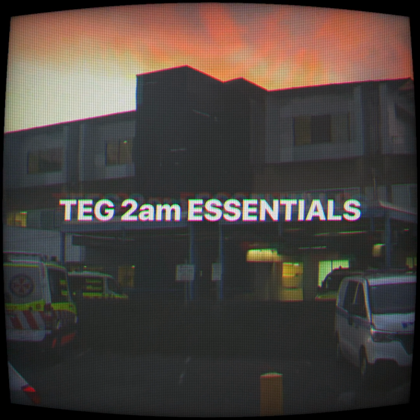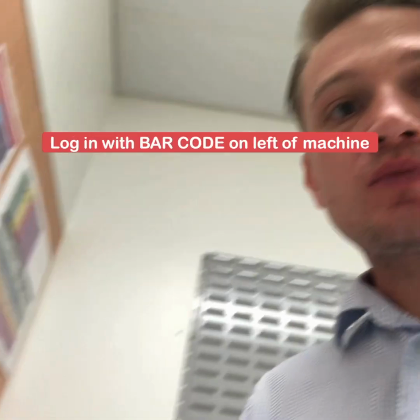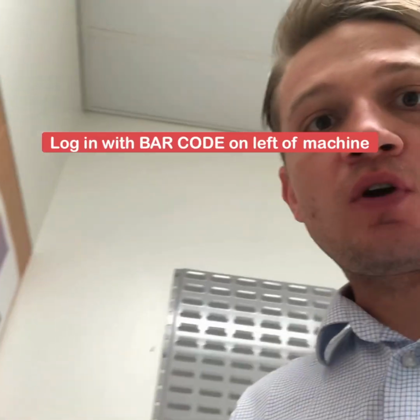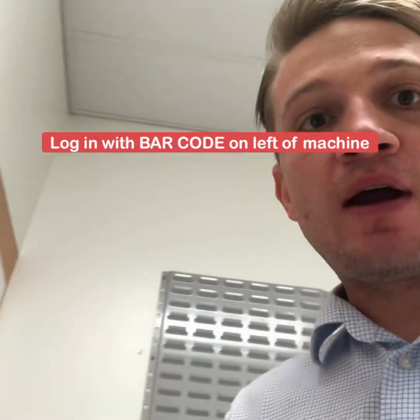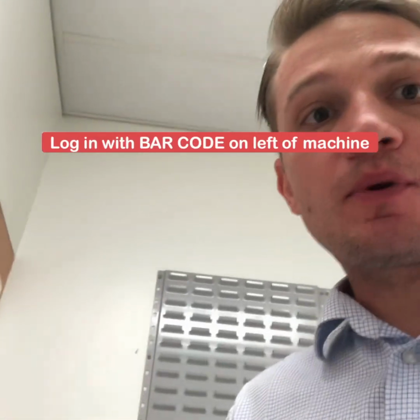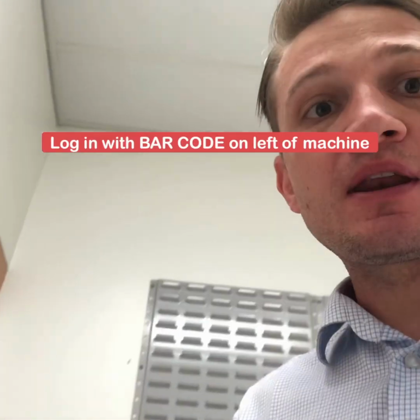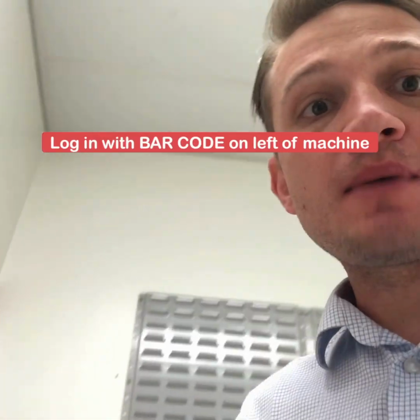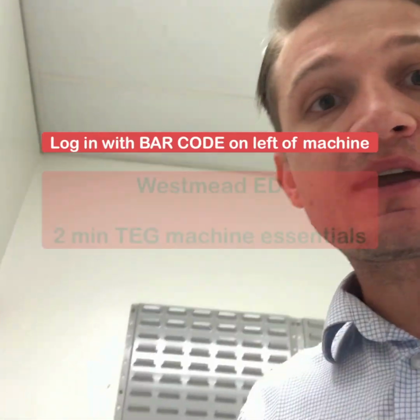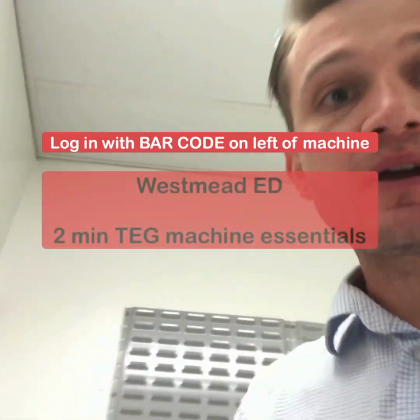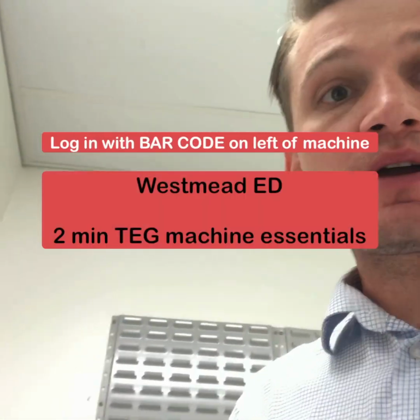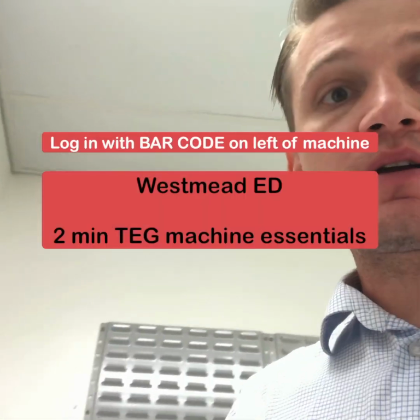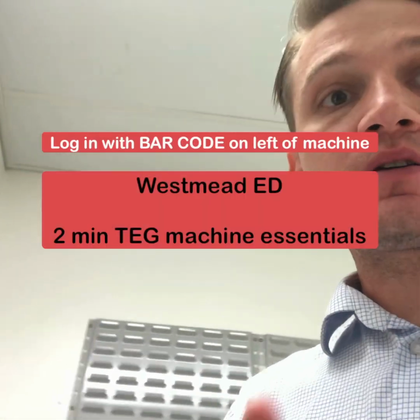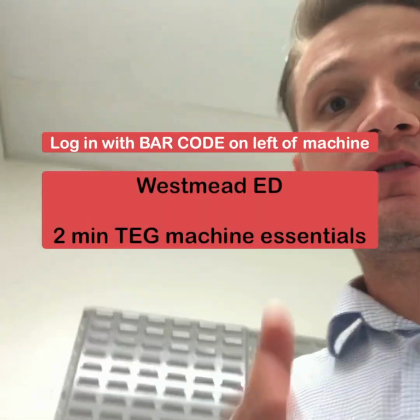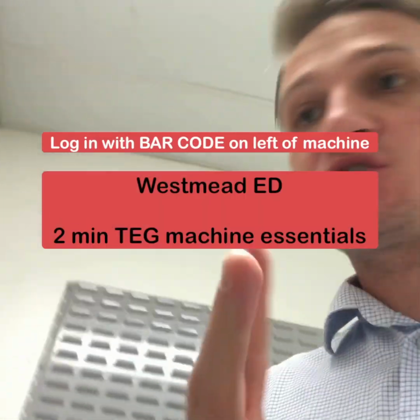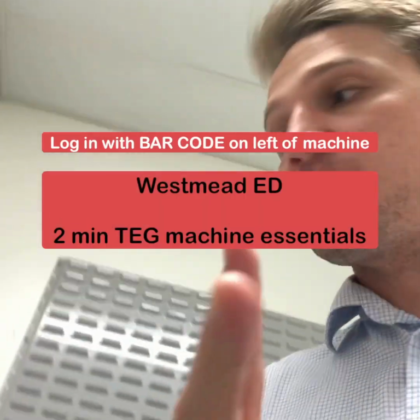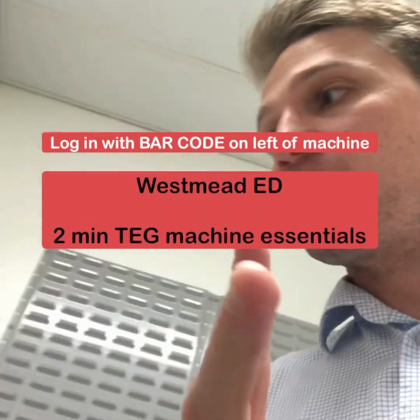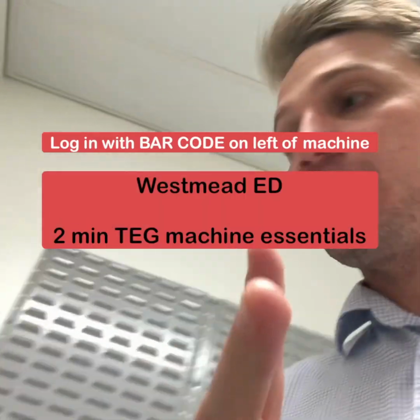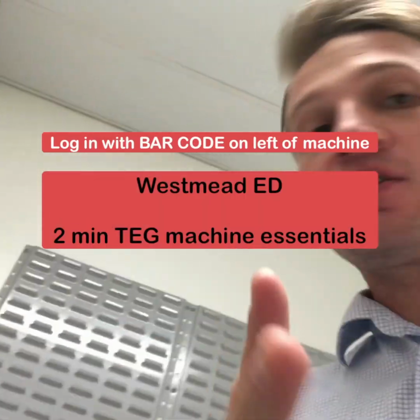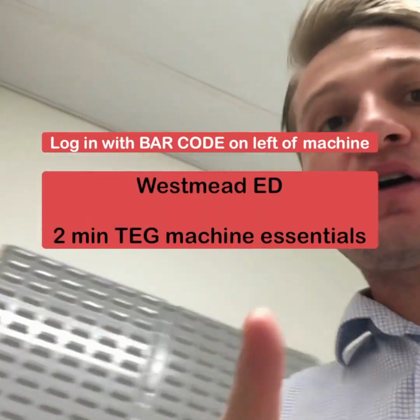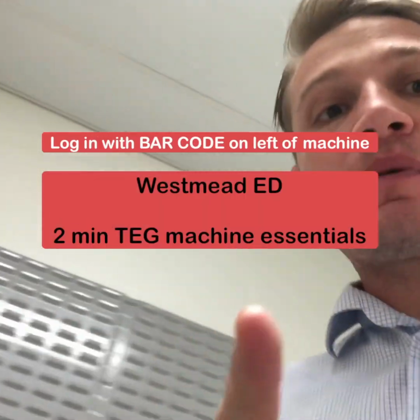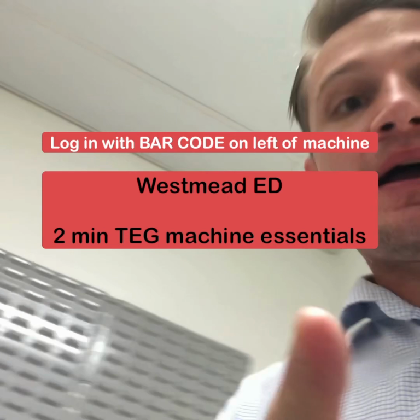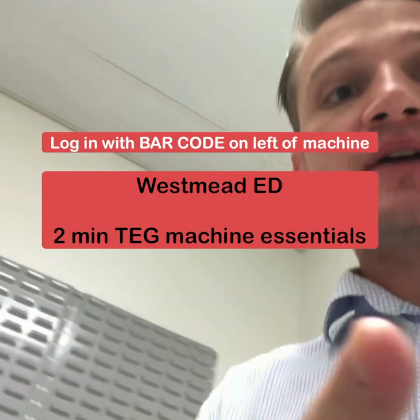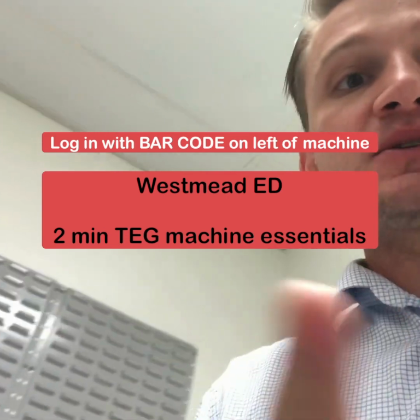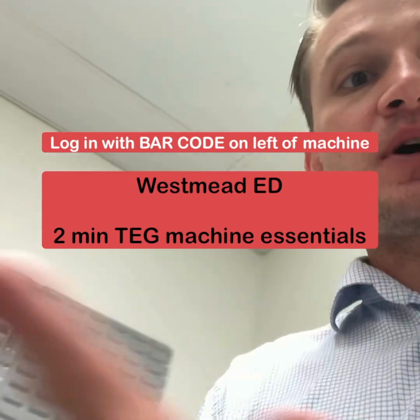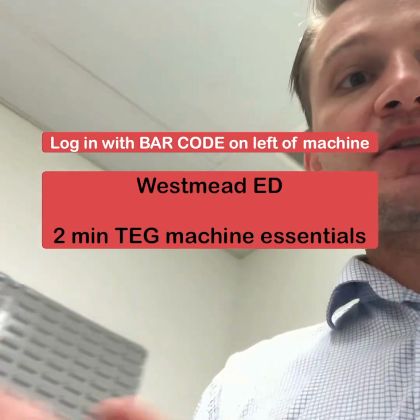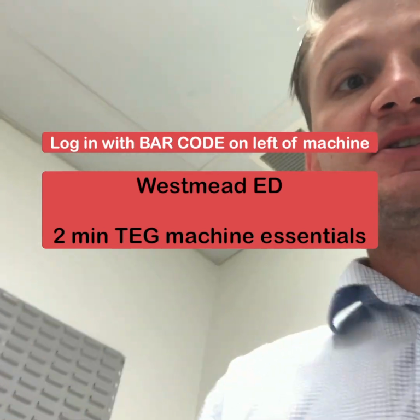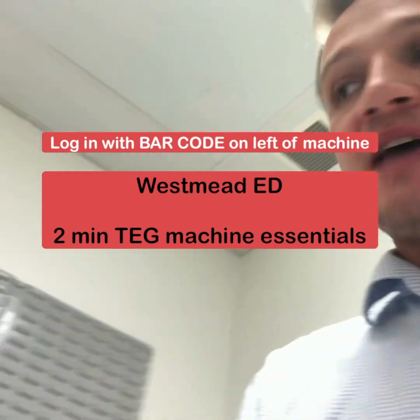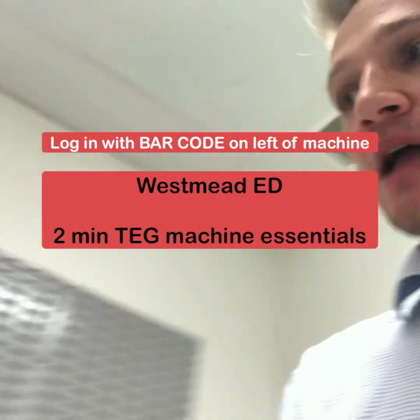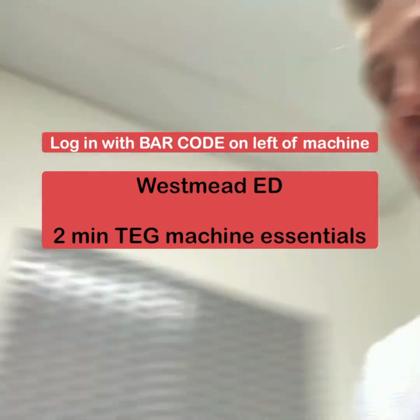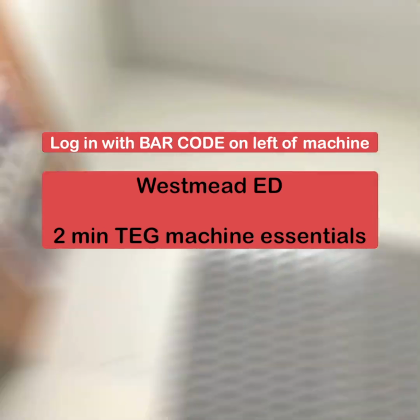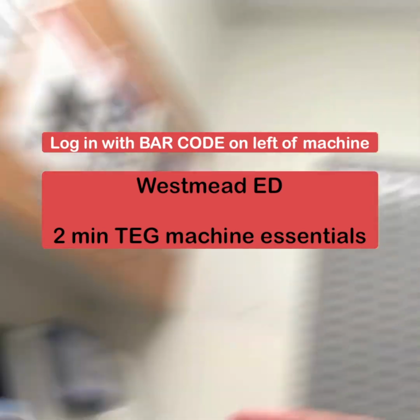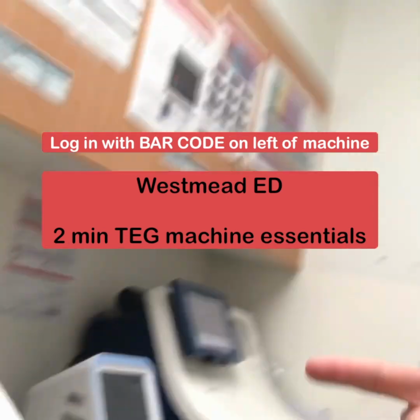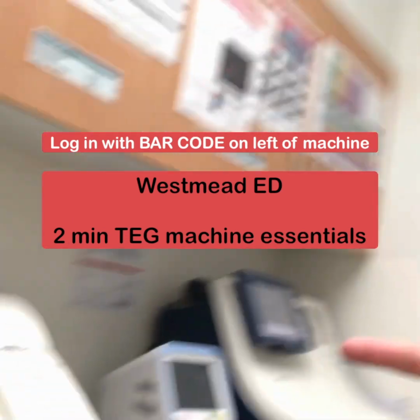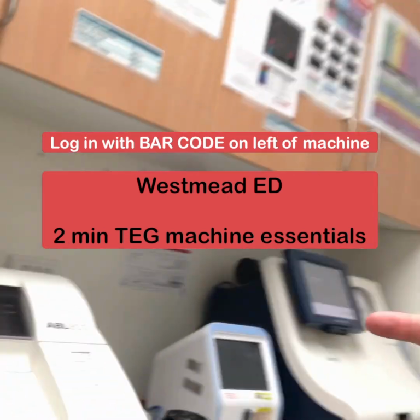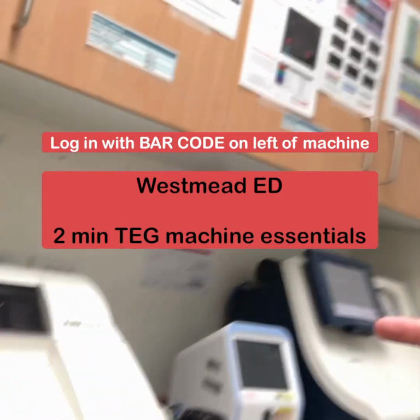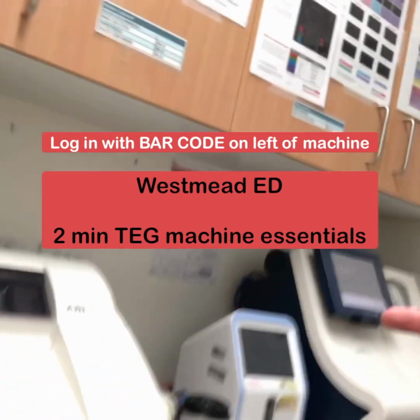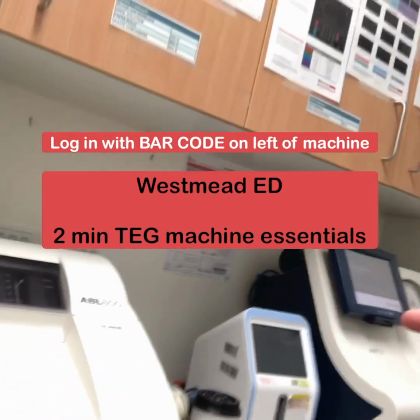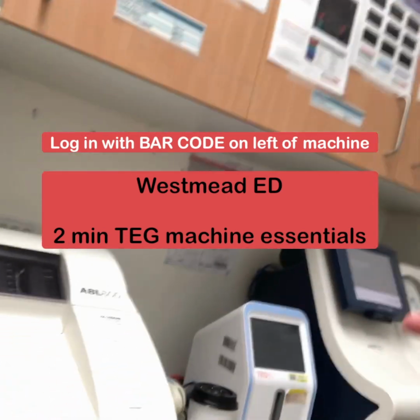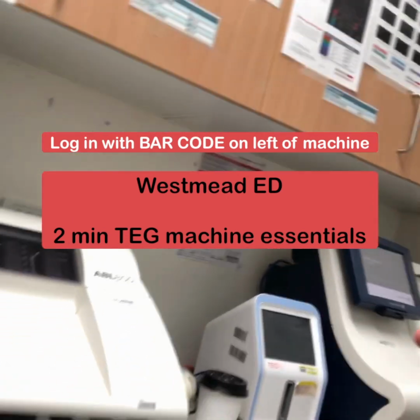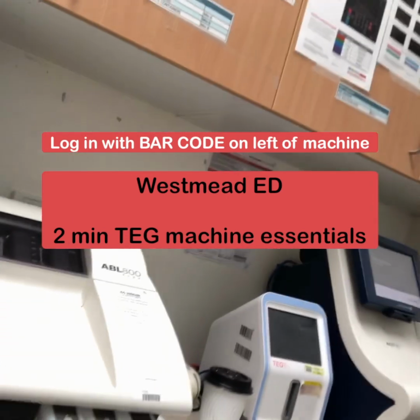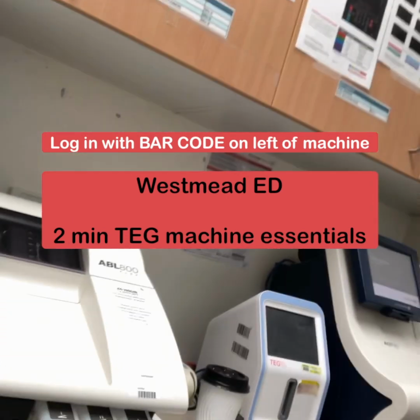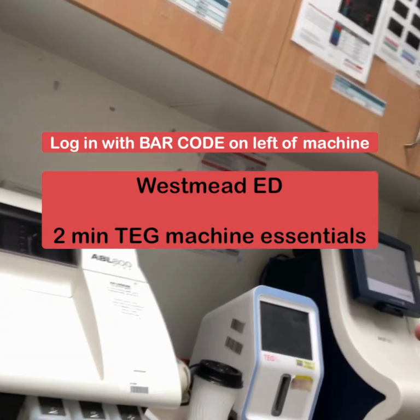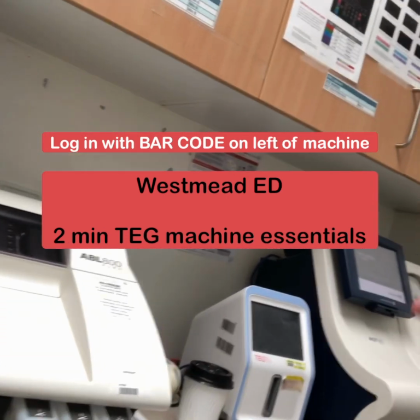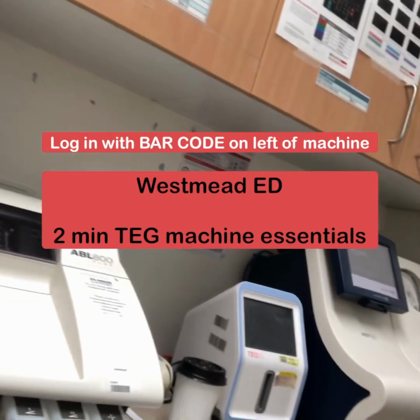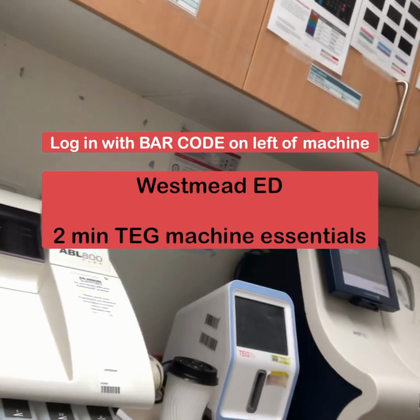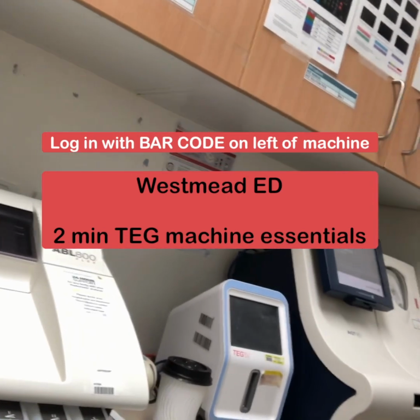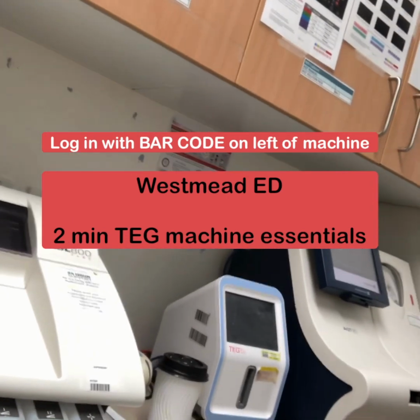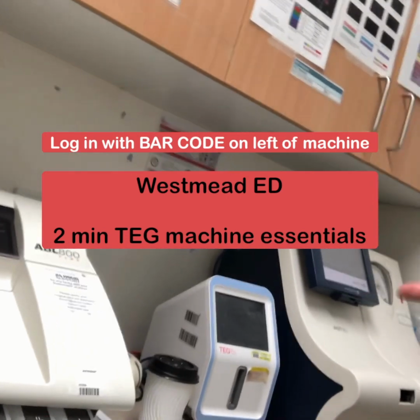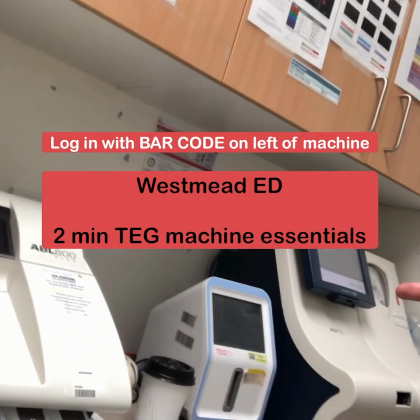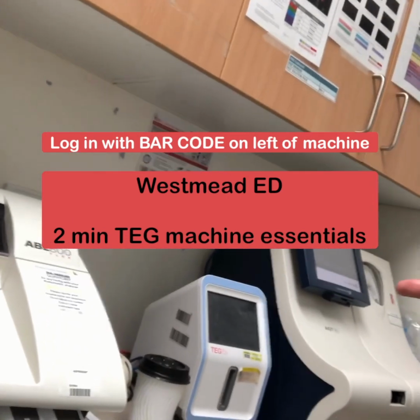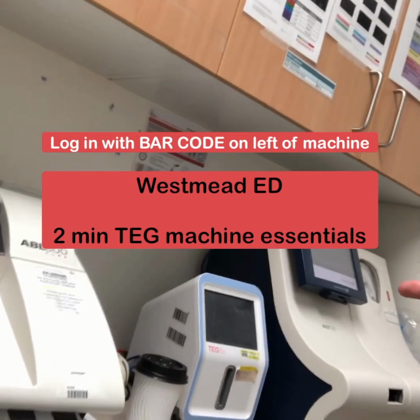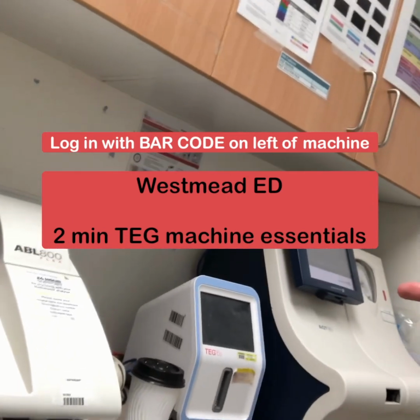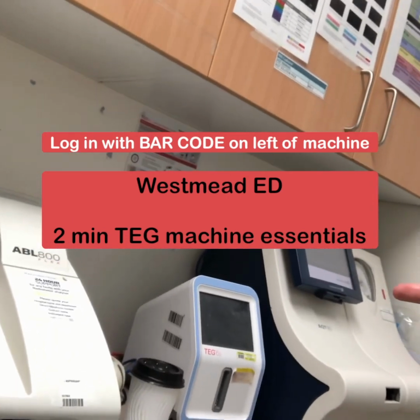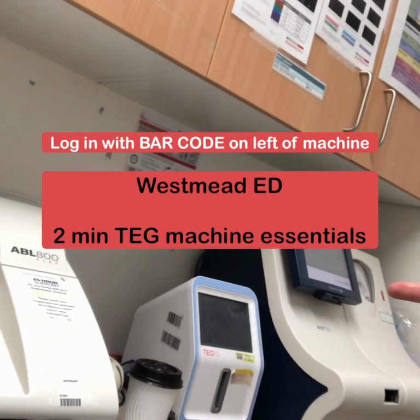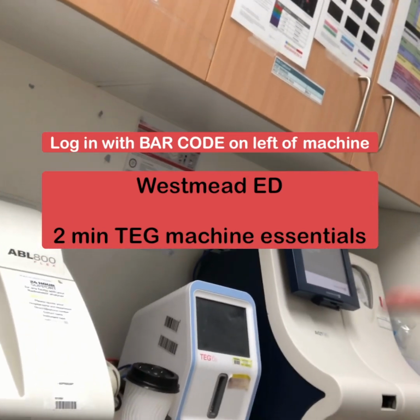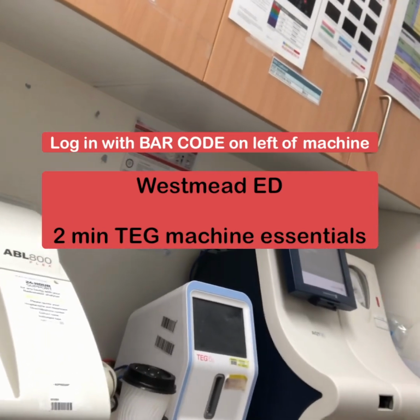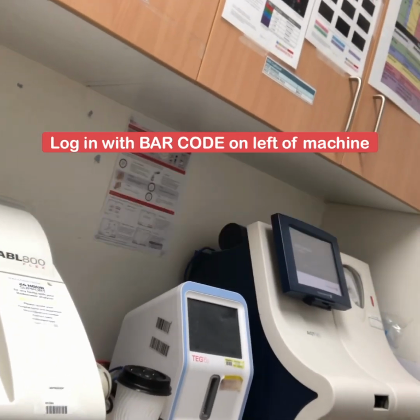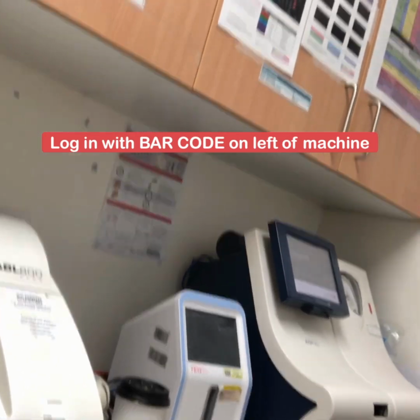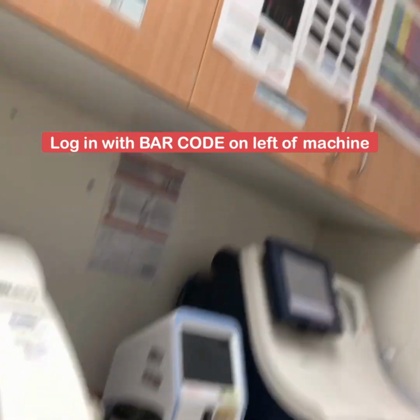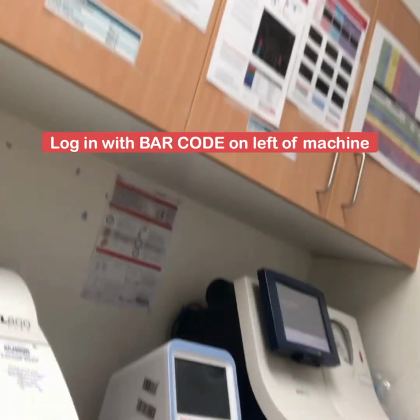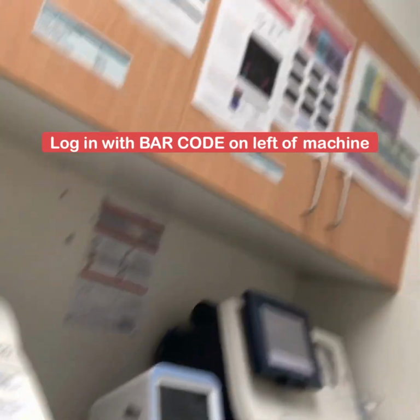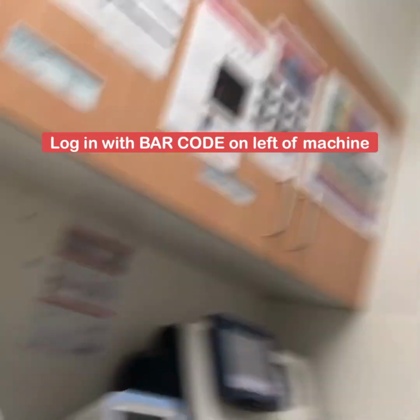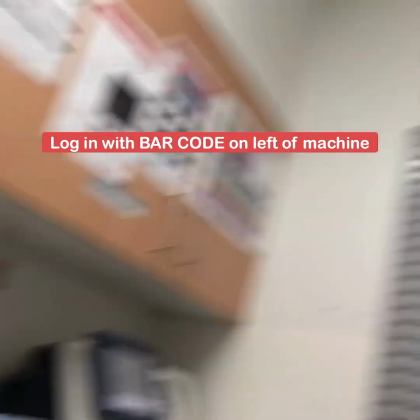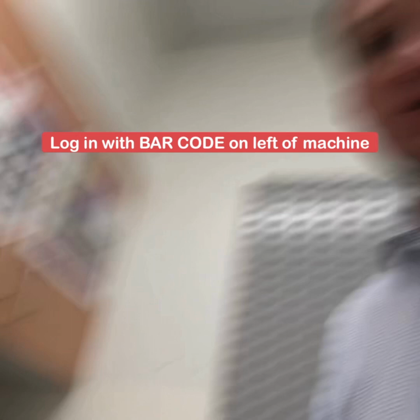We're going to make a two-minute video about how to work this TEG machine in the resource room in Westmead Emergency.